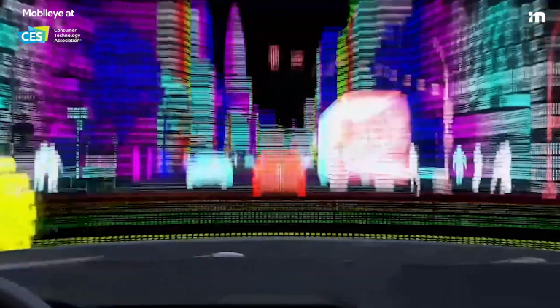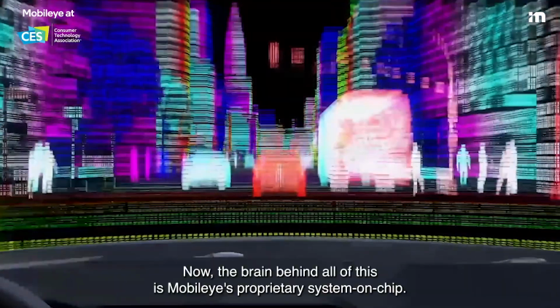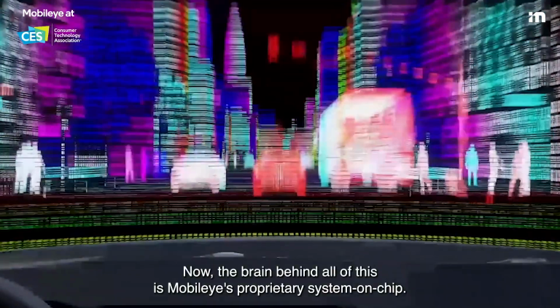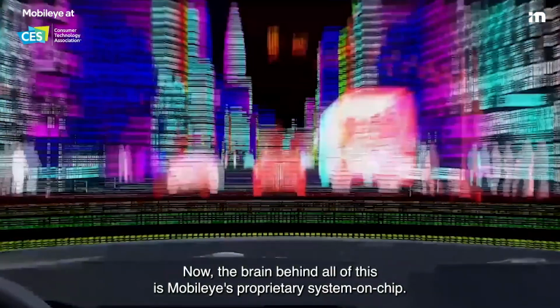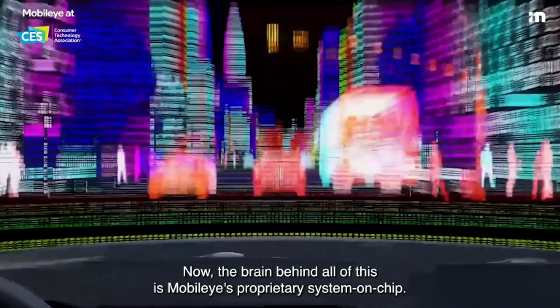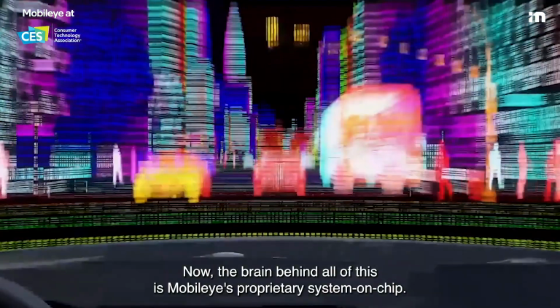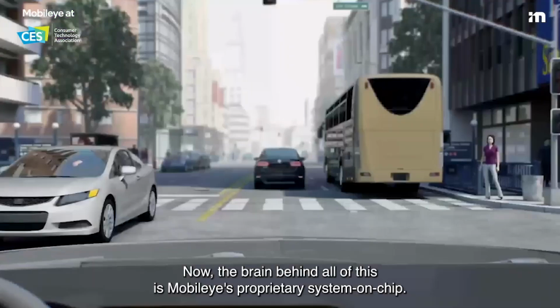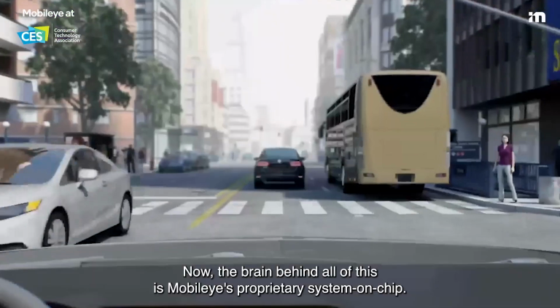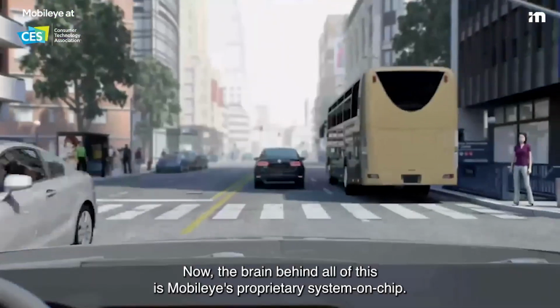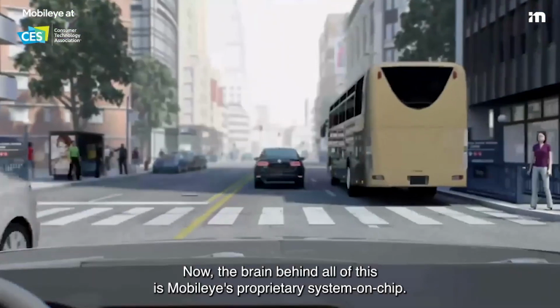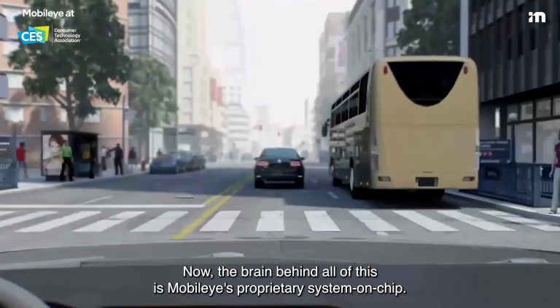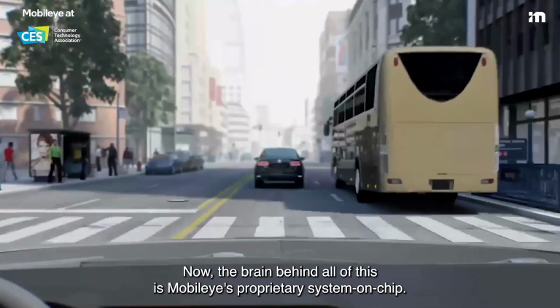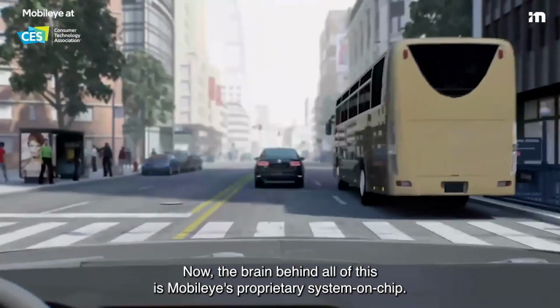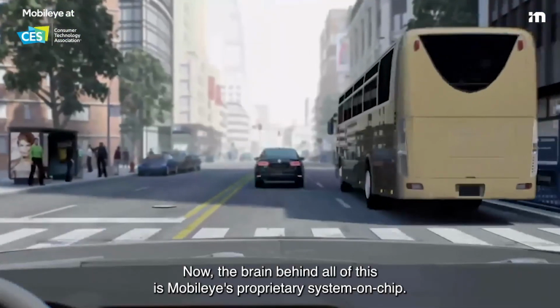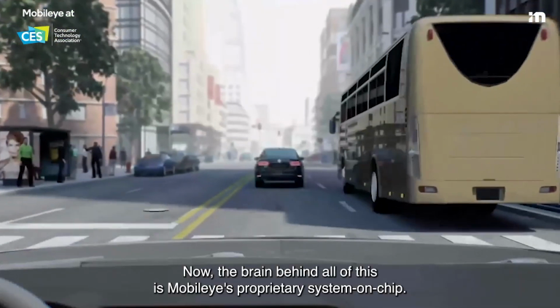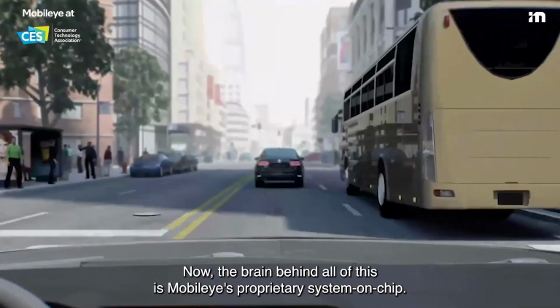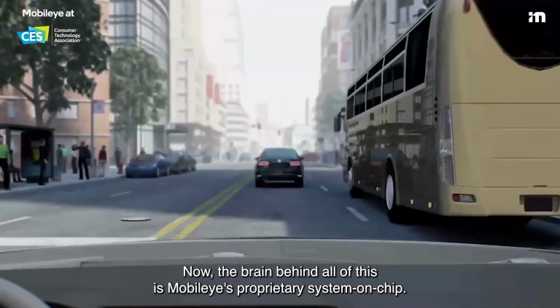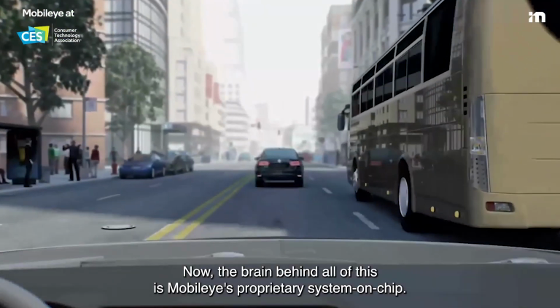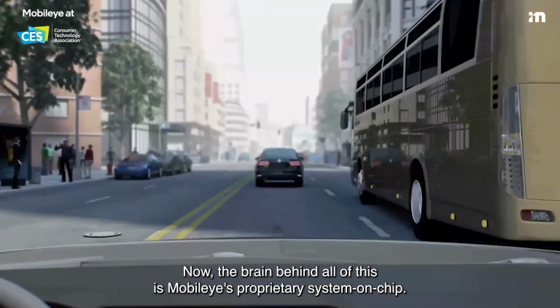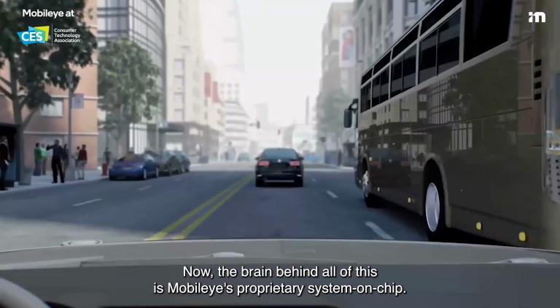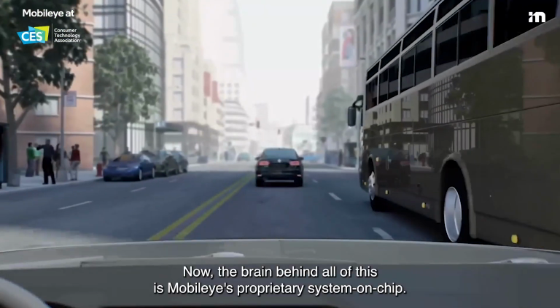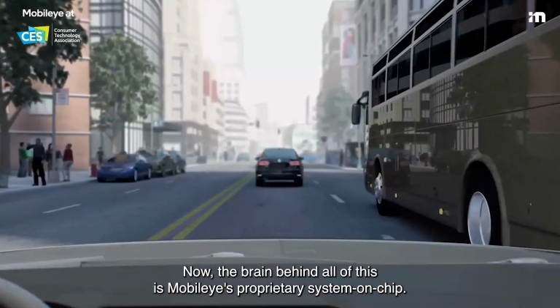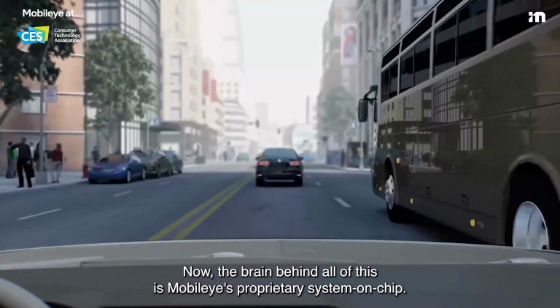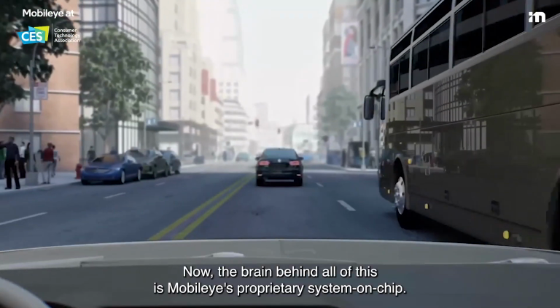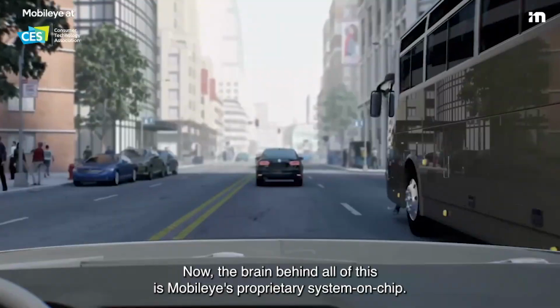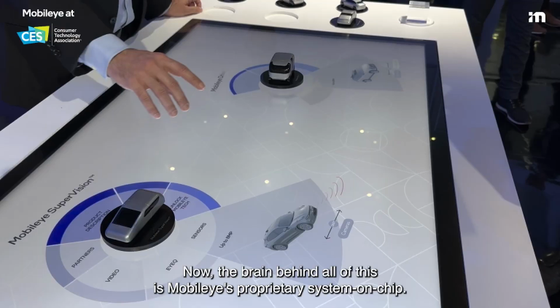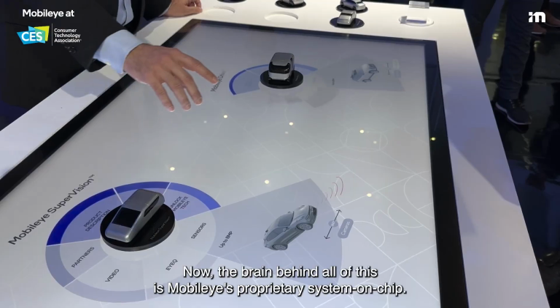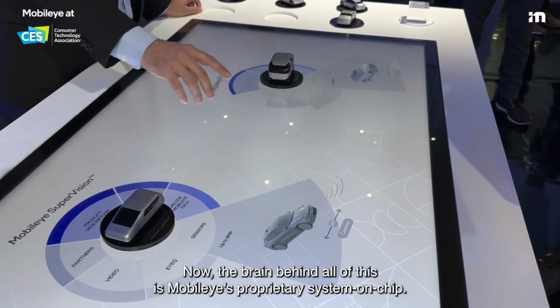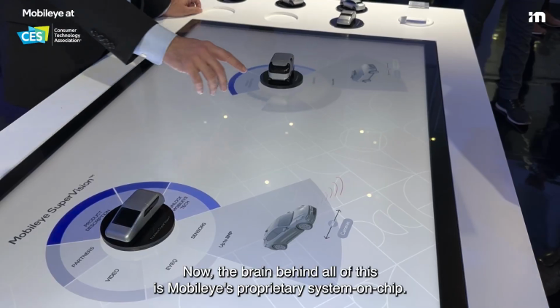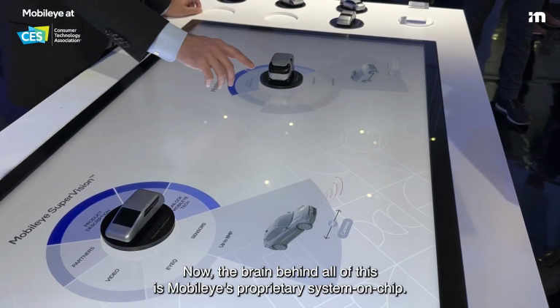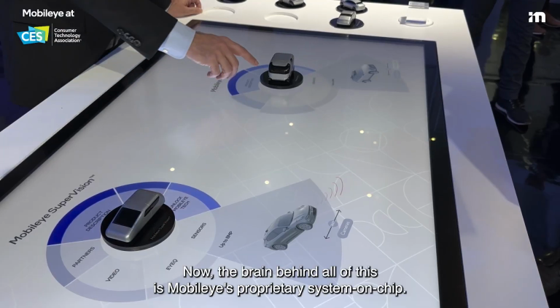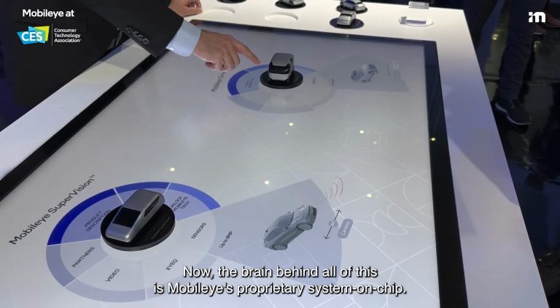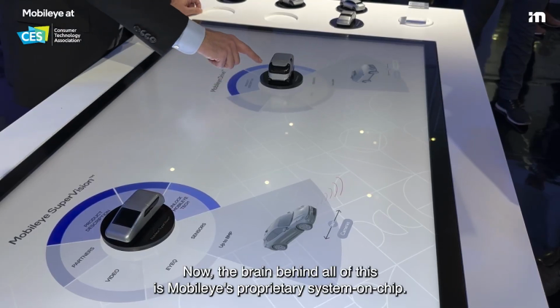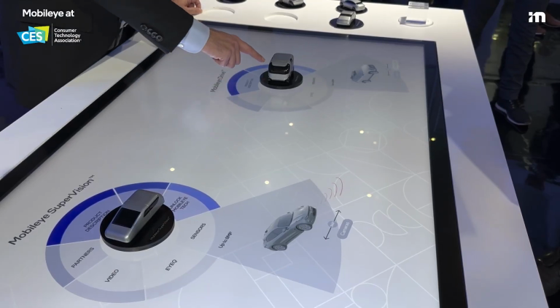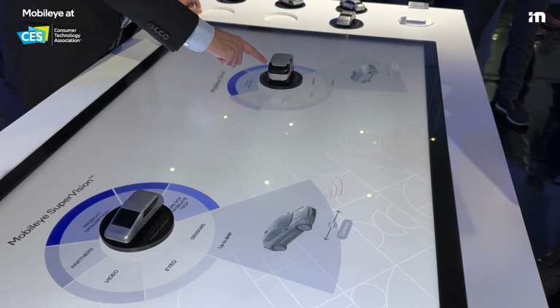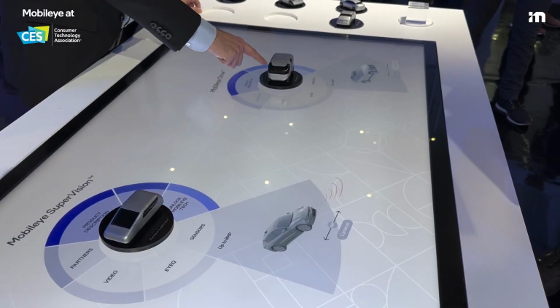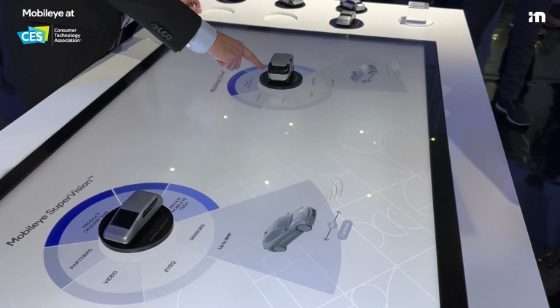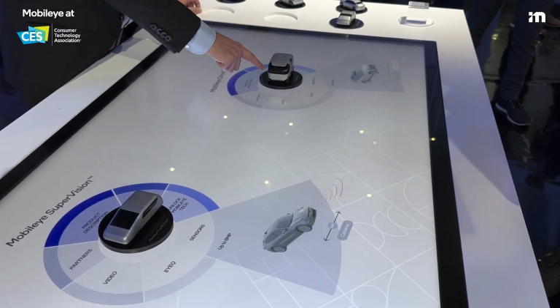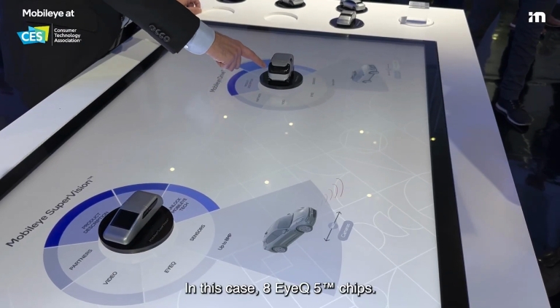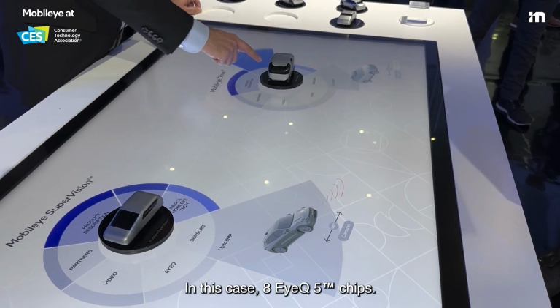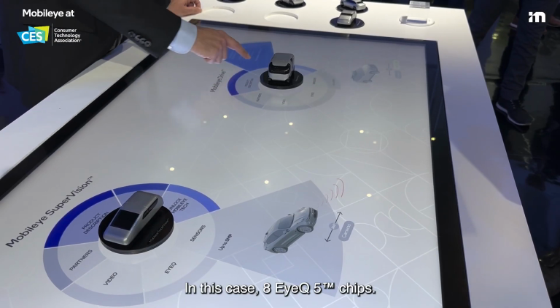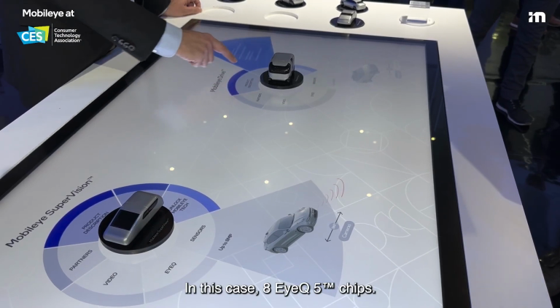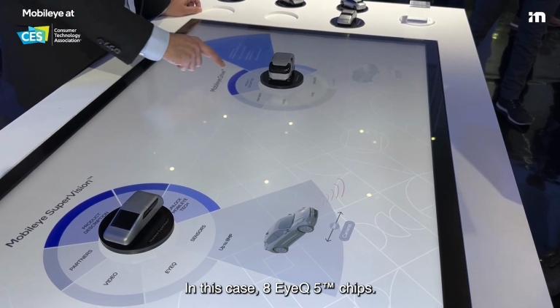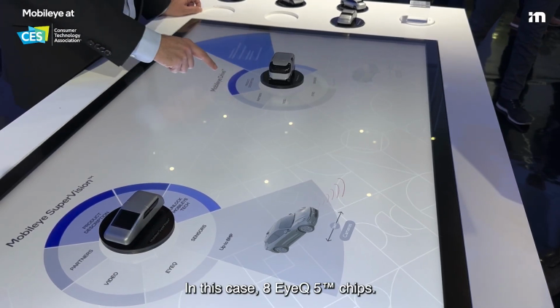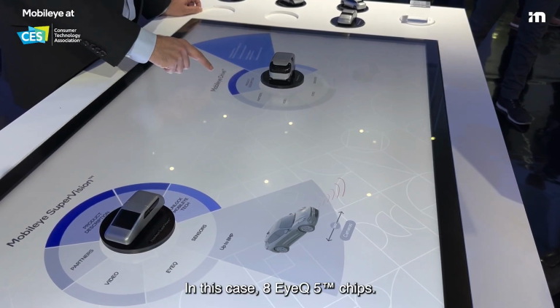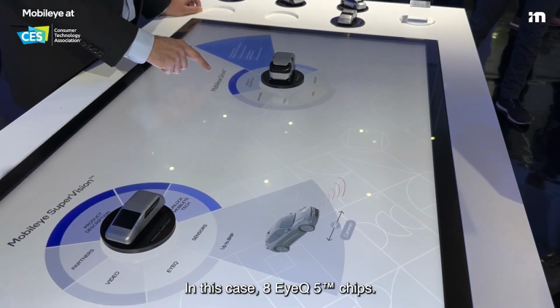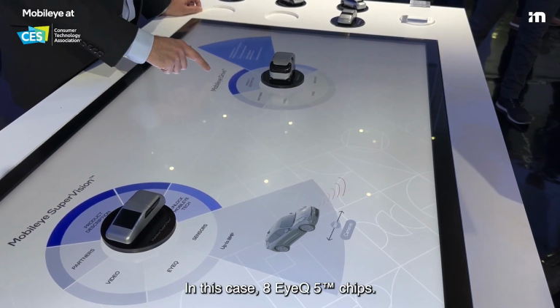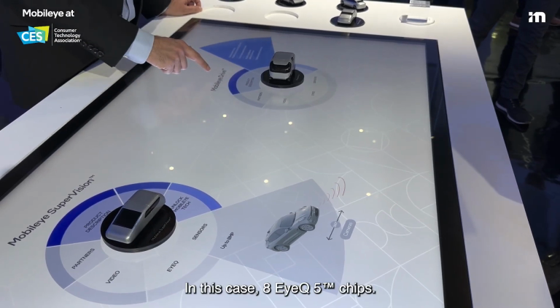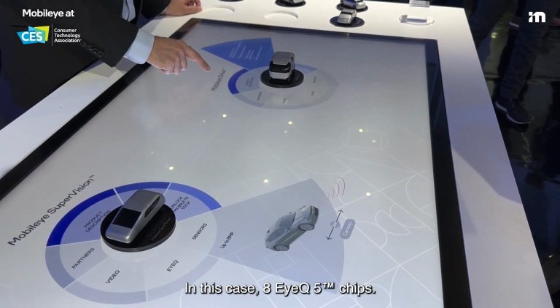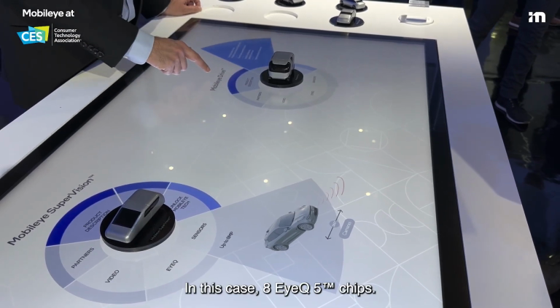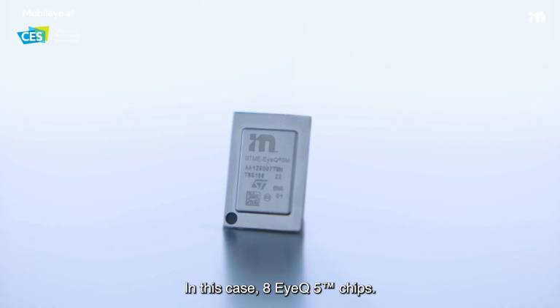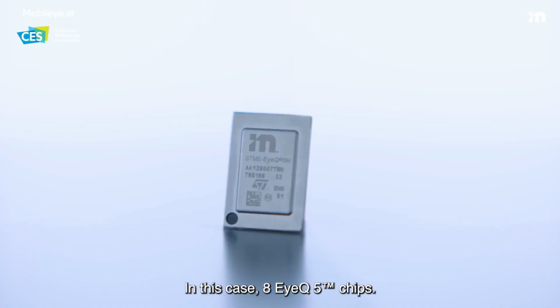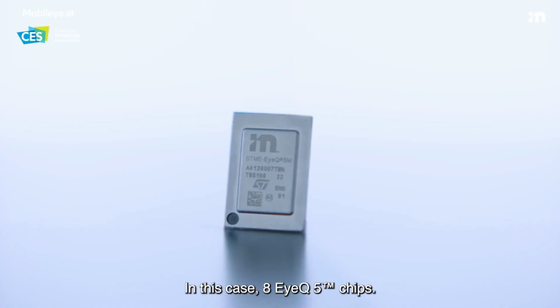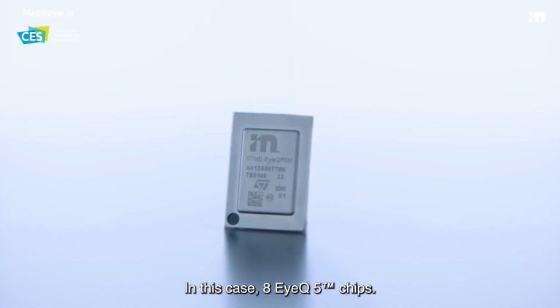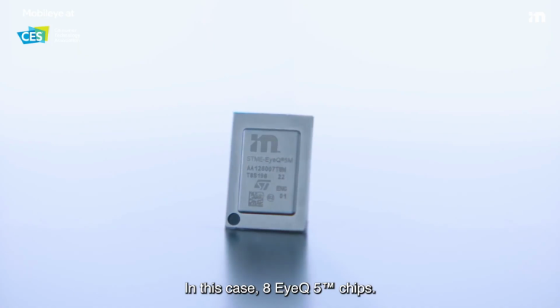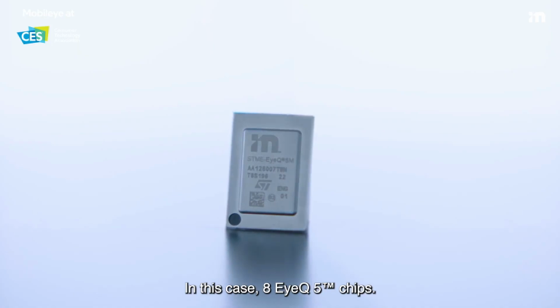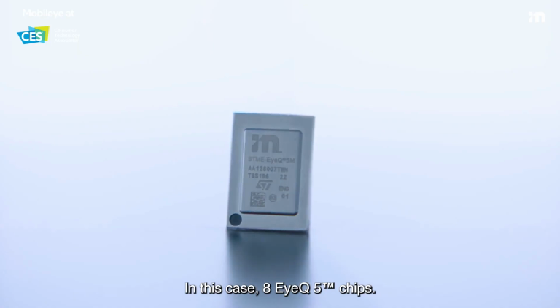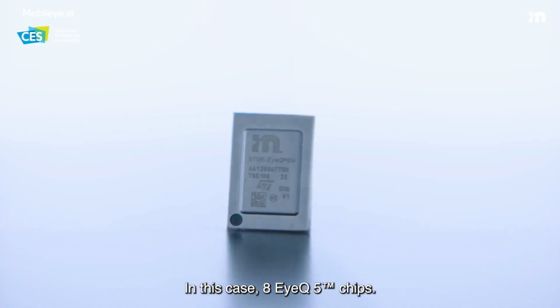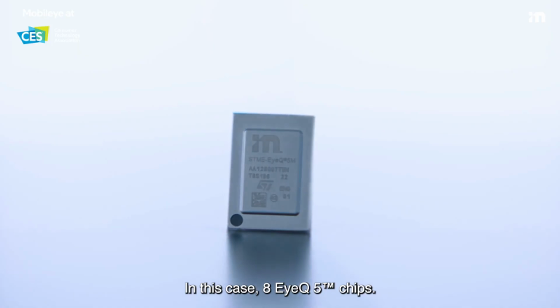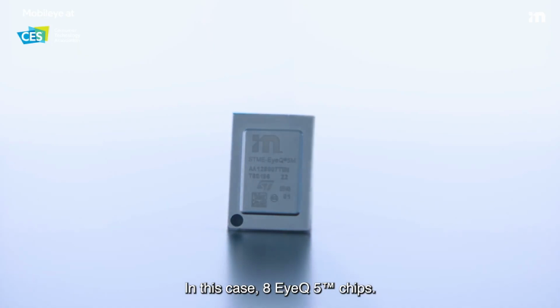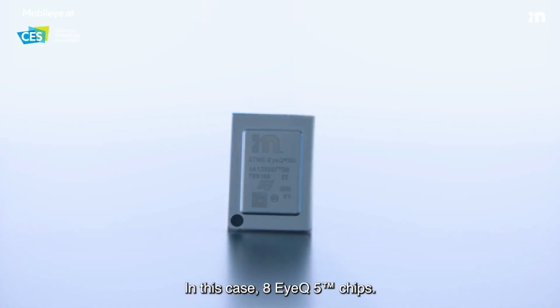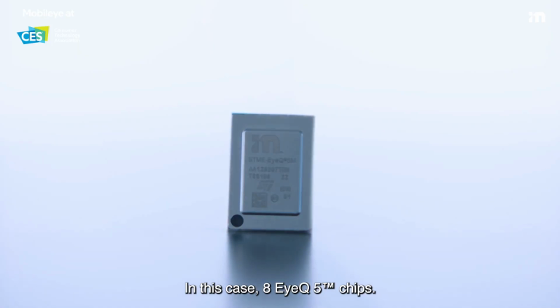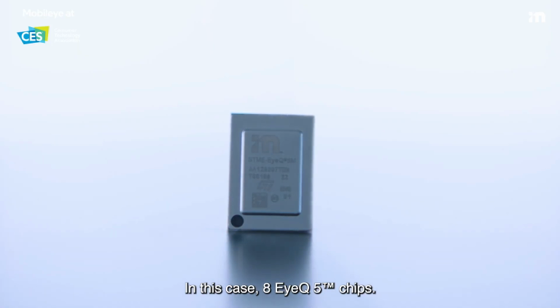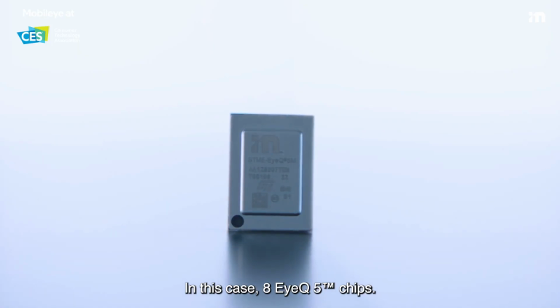Now, the brain behind all of this is Mobilize's proprietary system on chip — in this case, eight IQ5 chips.